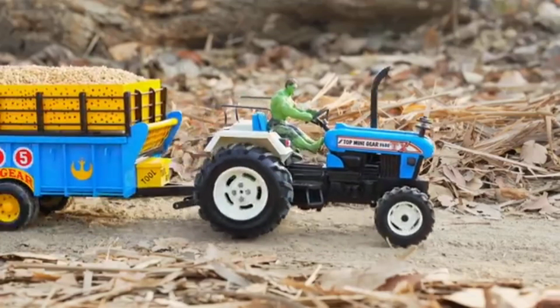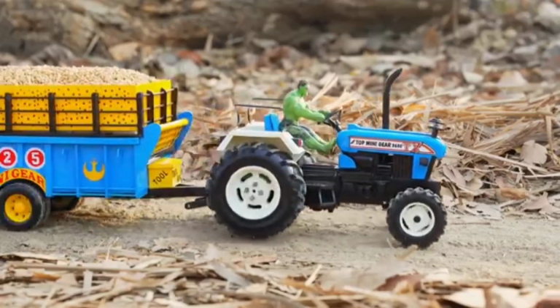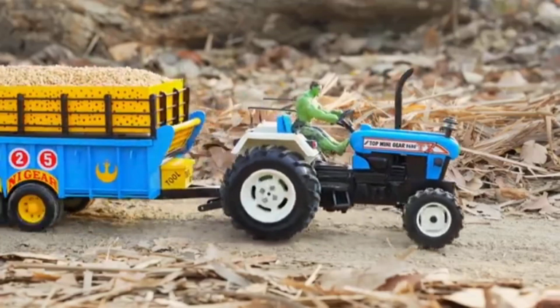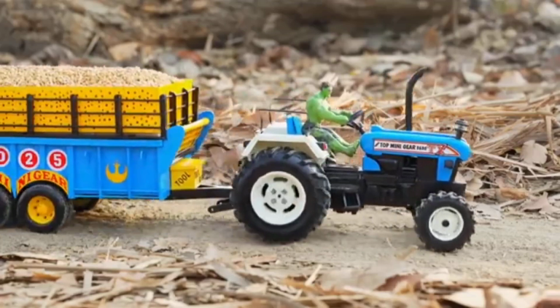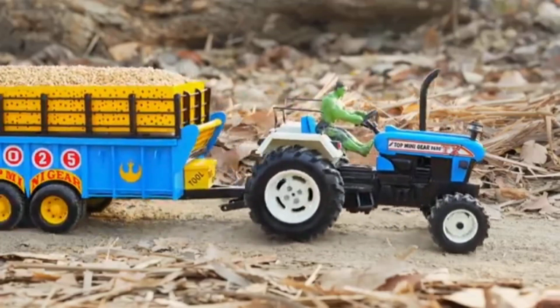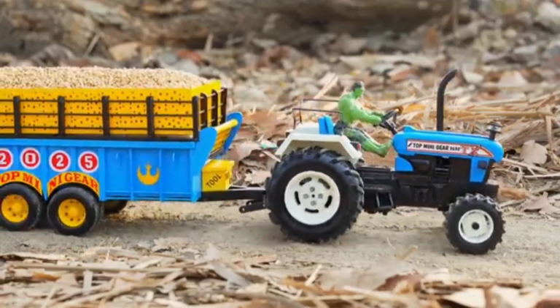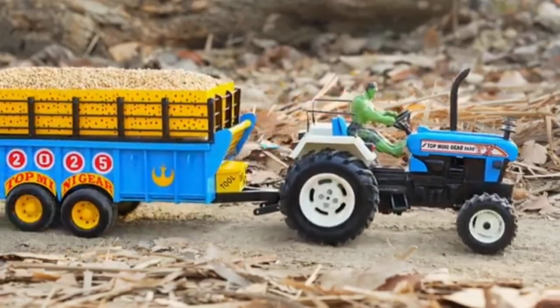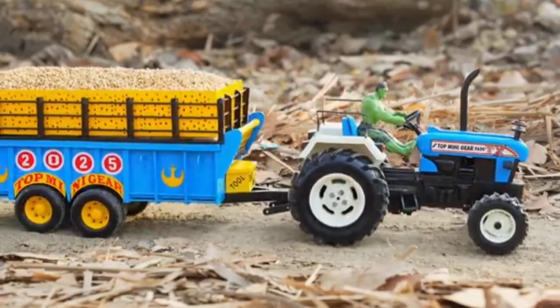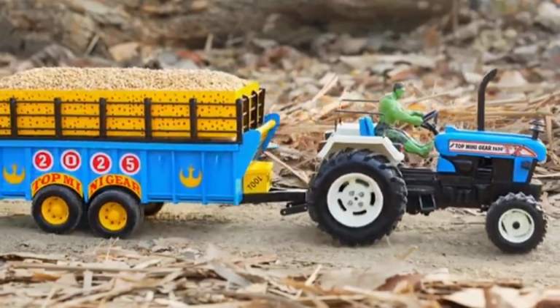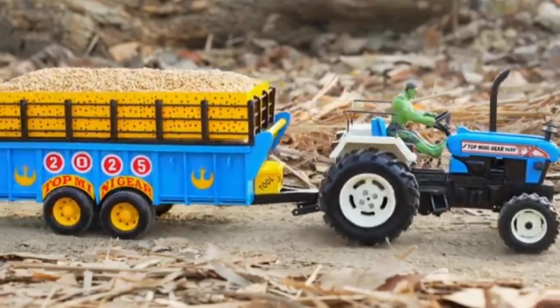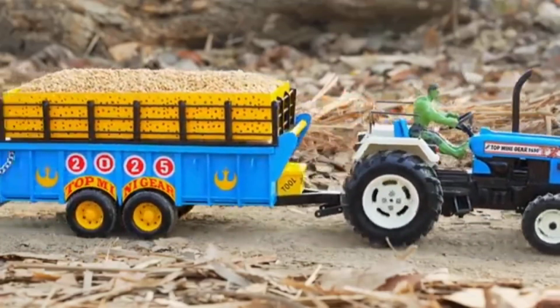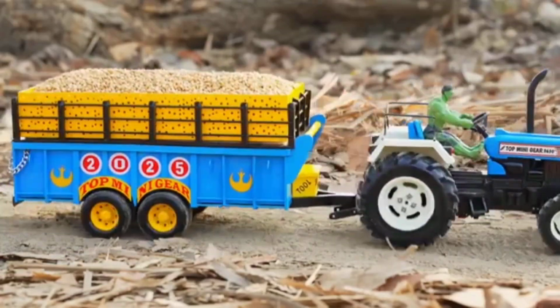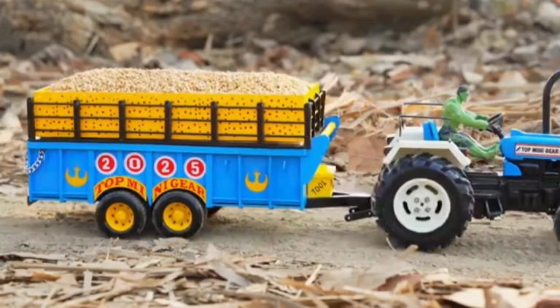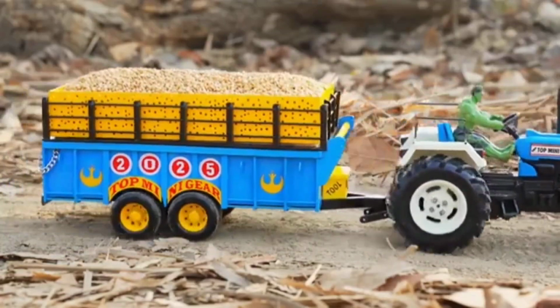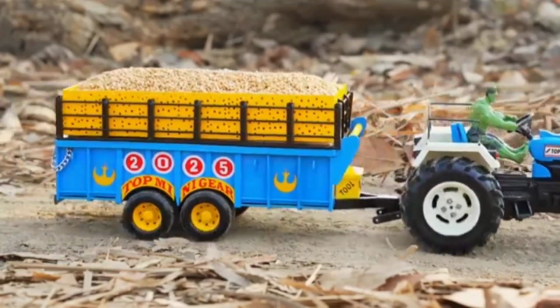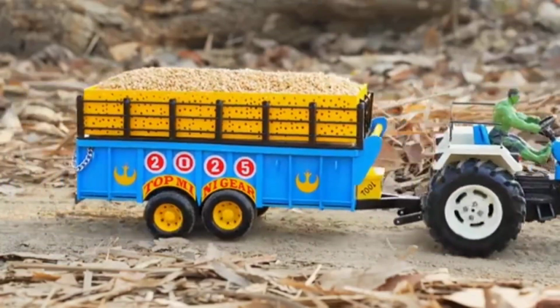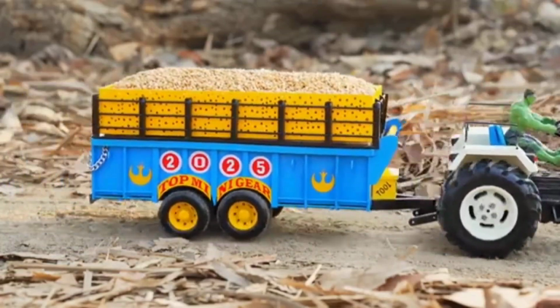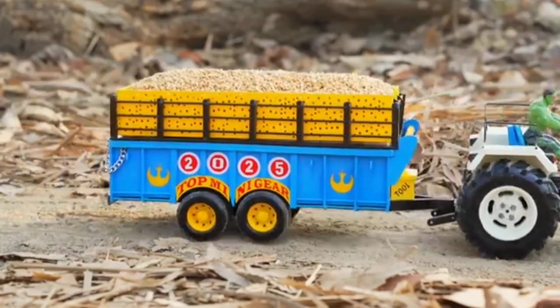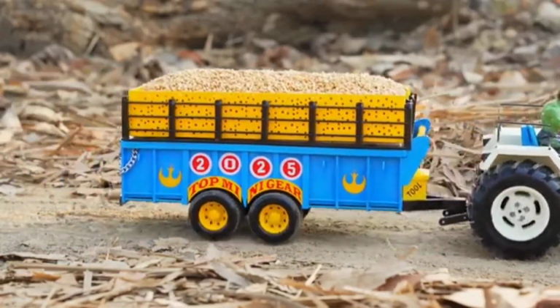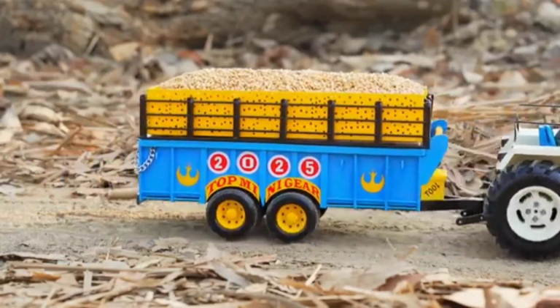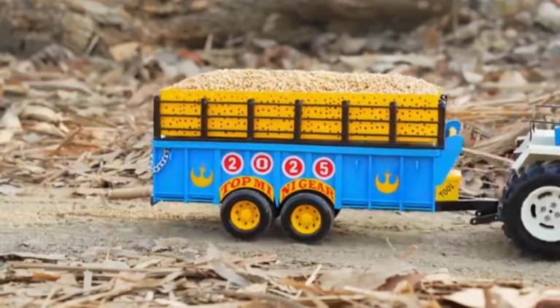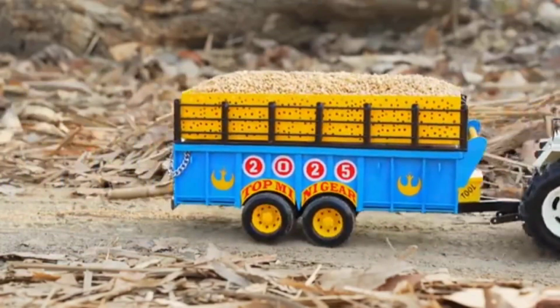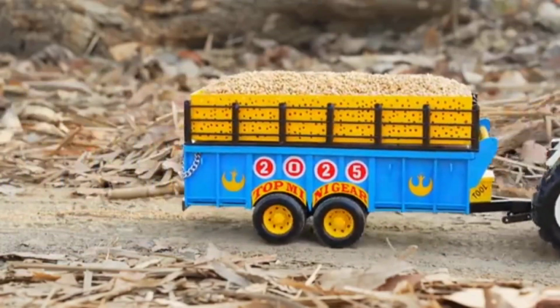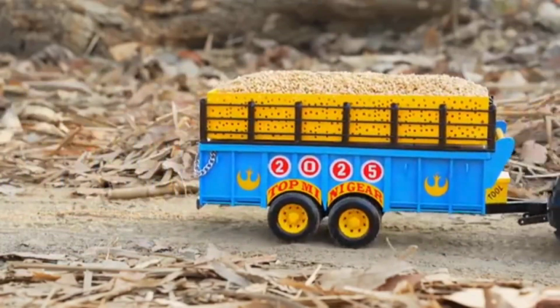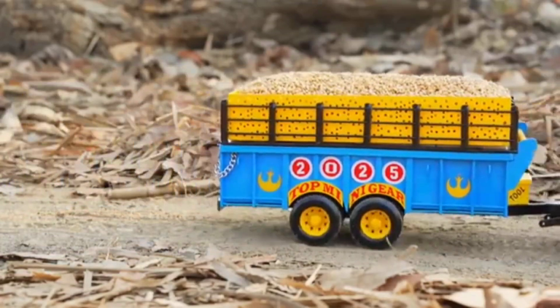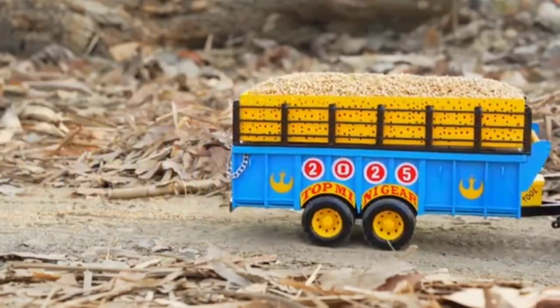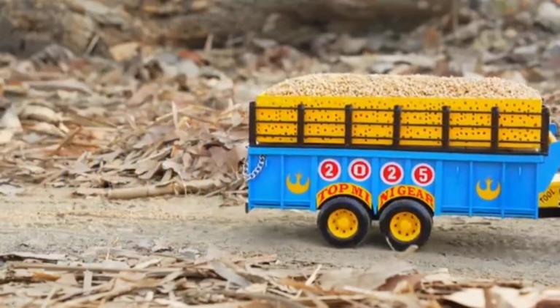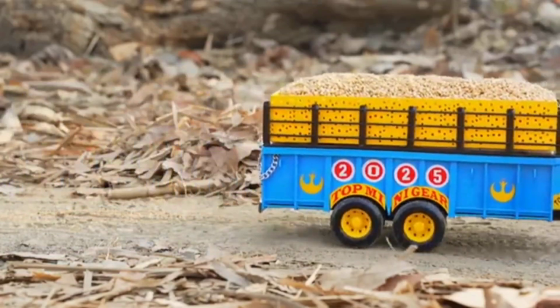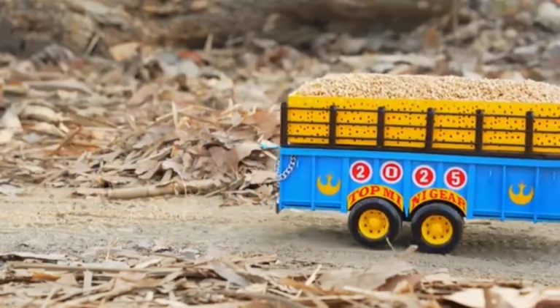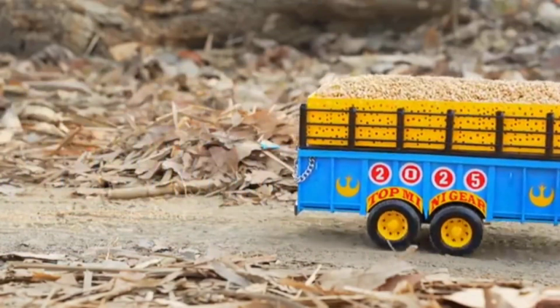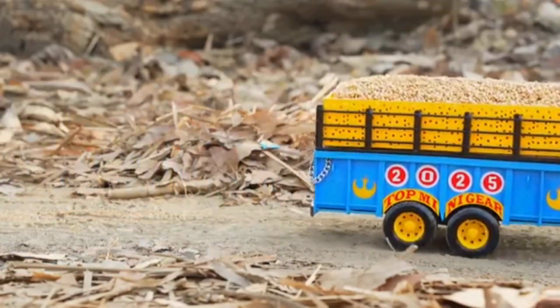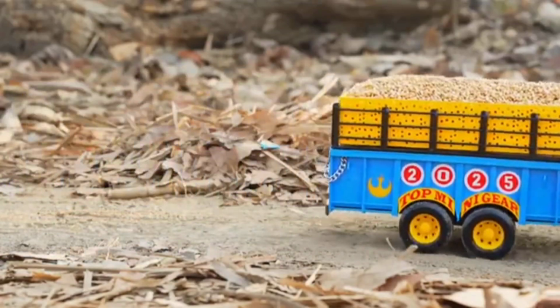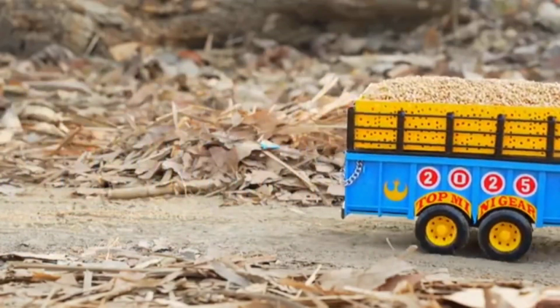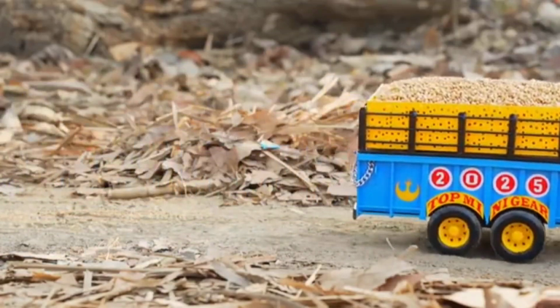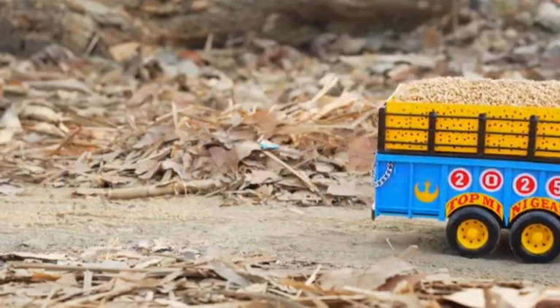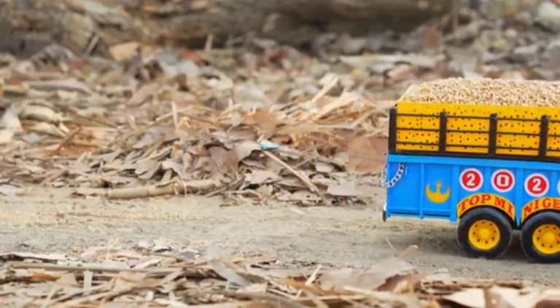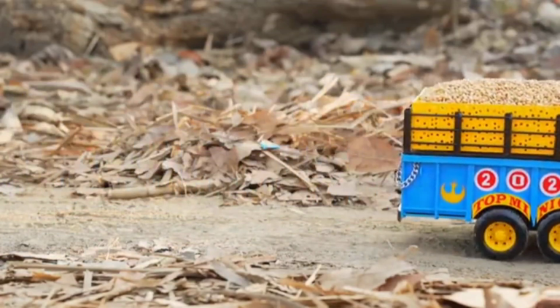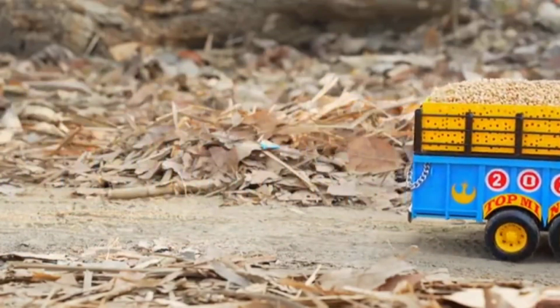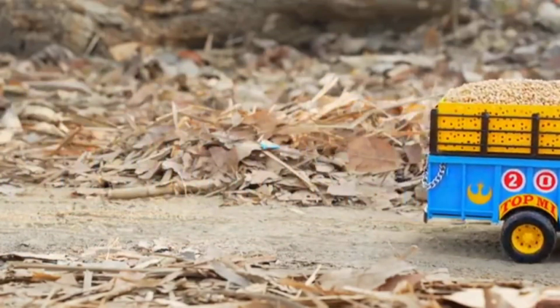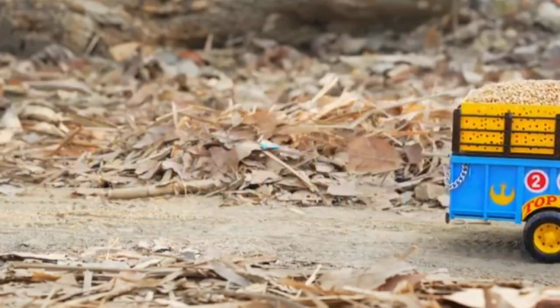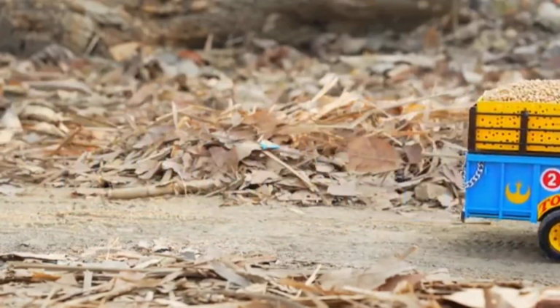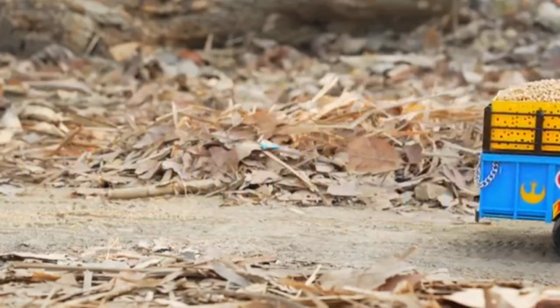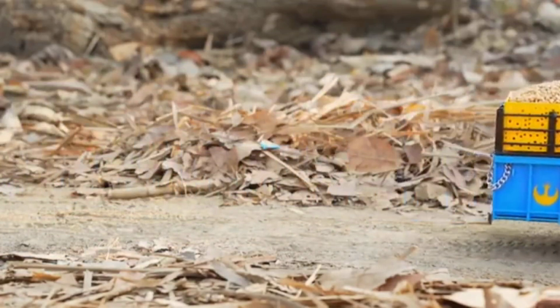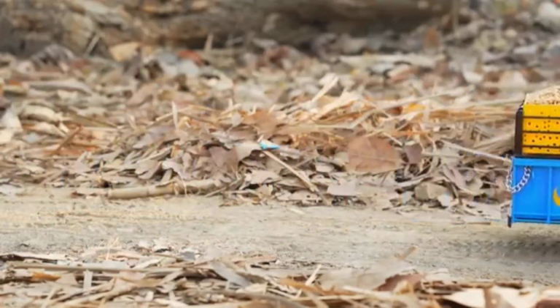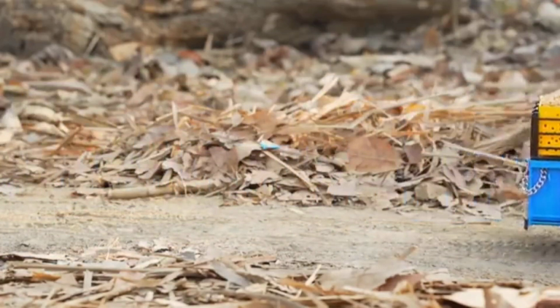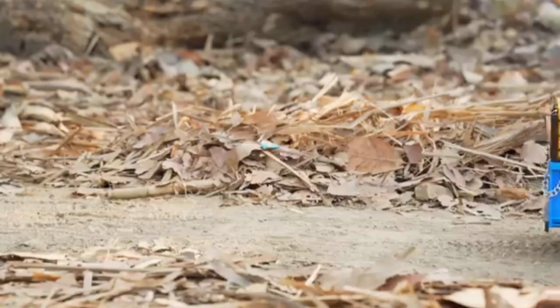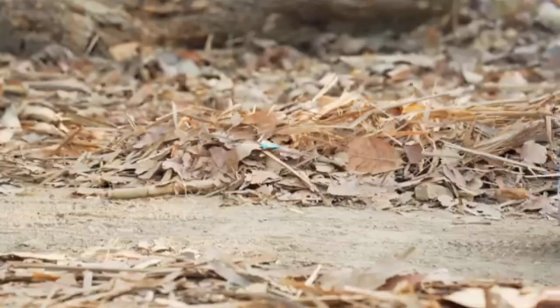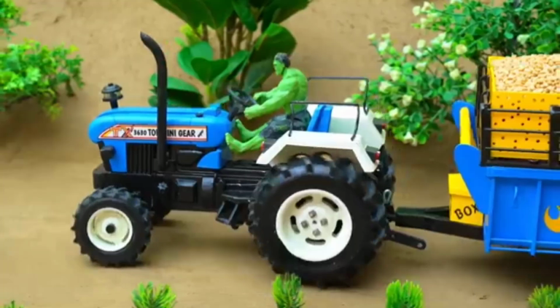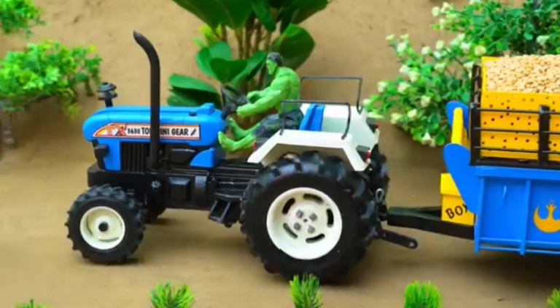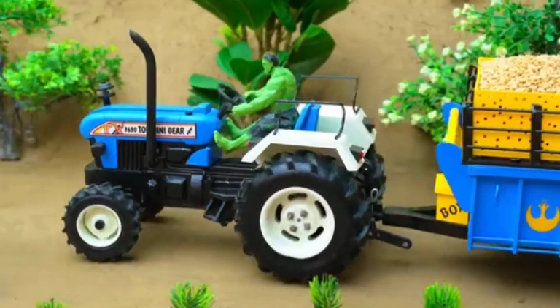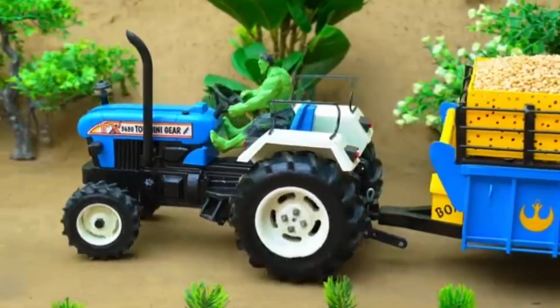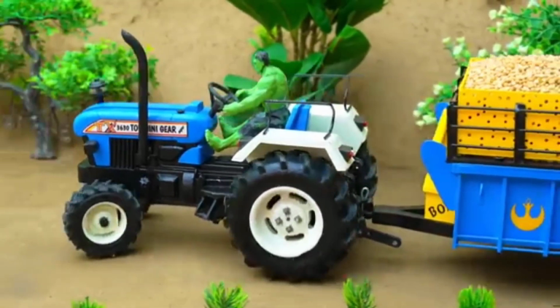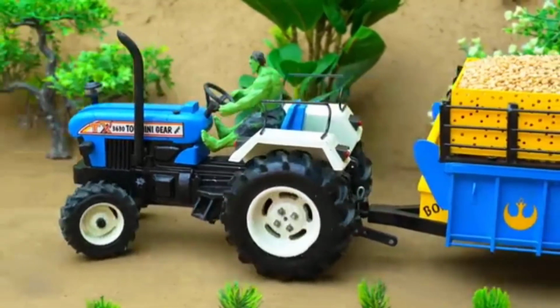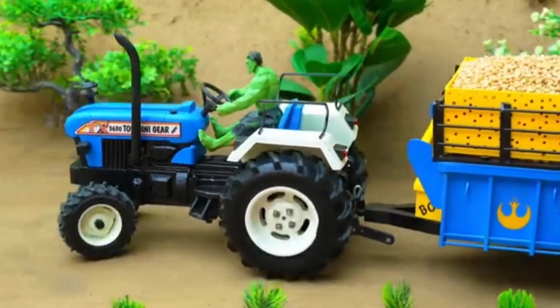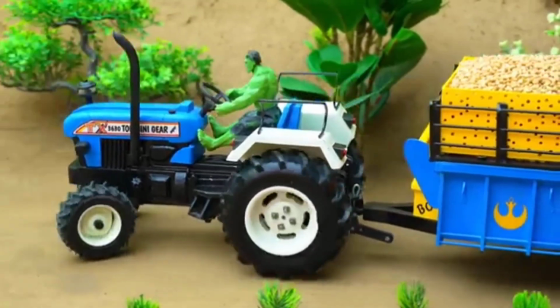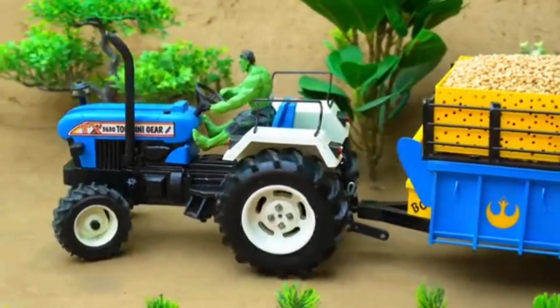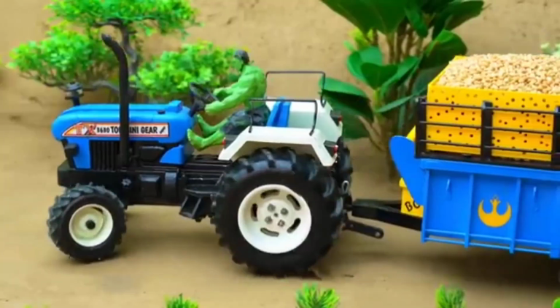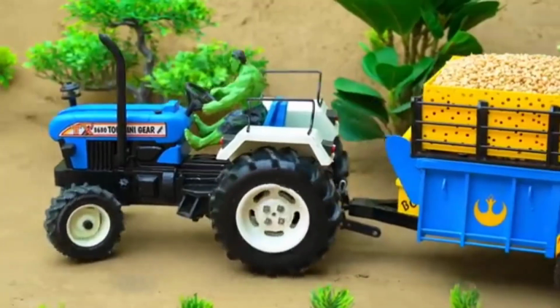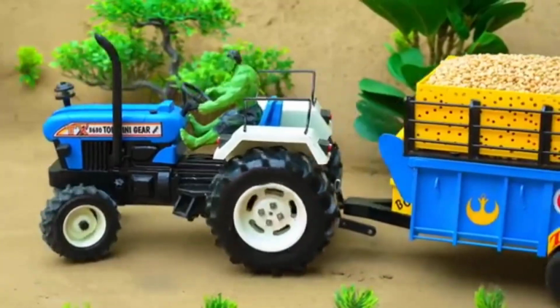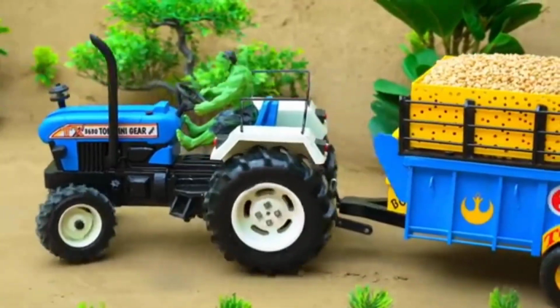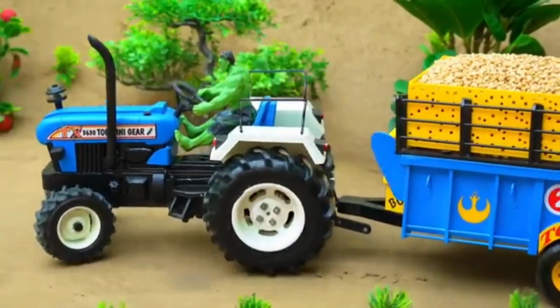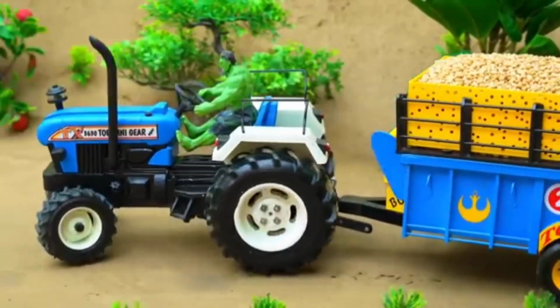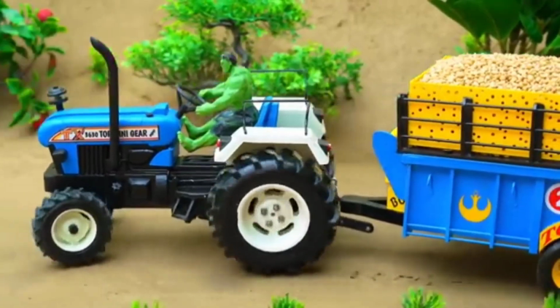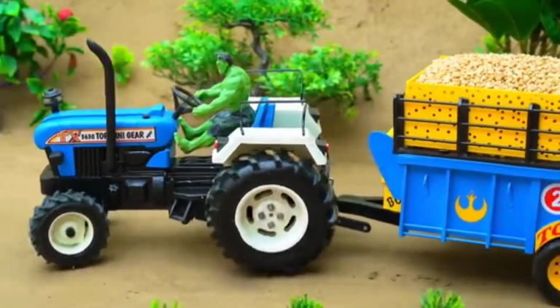Hulk was carrying wheat straw for his mini farm animals, loading it onto his small tractor trolley.